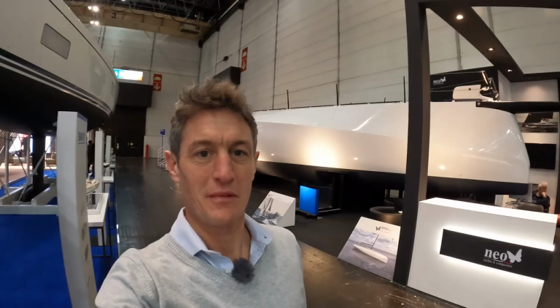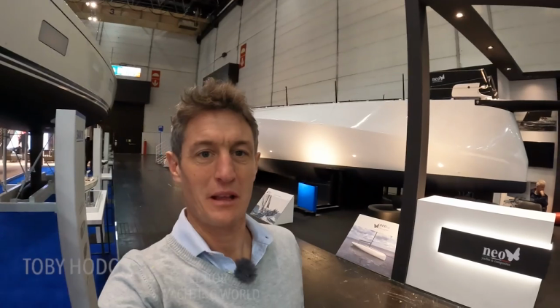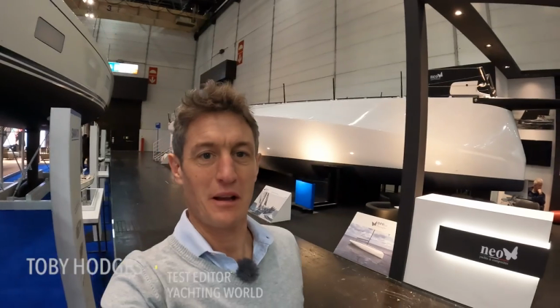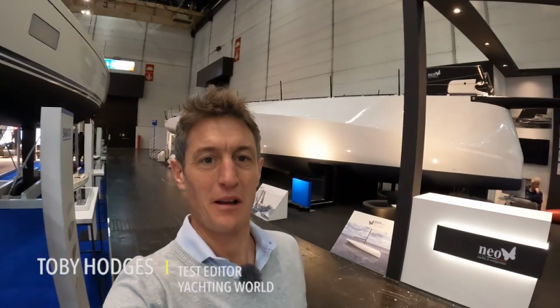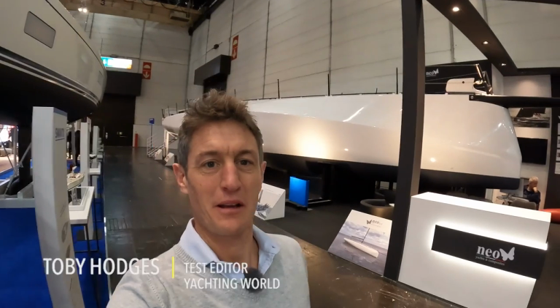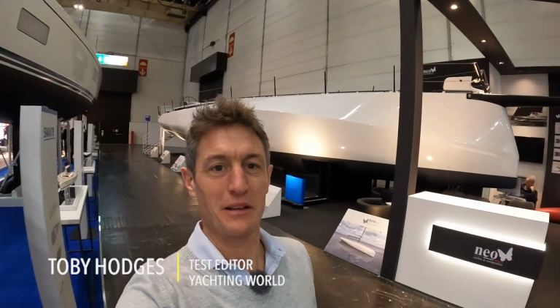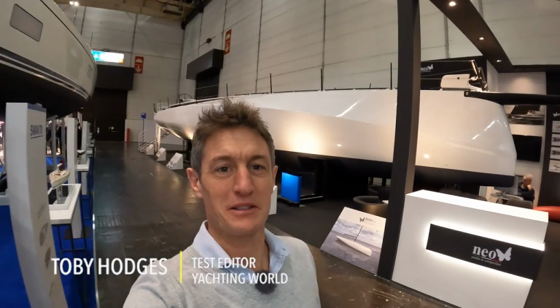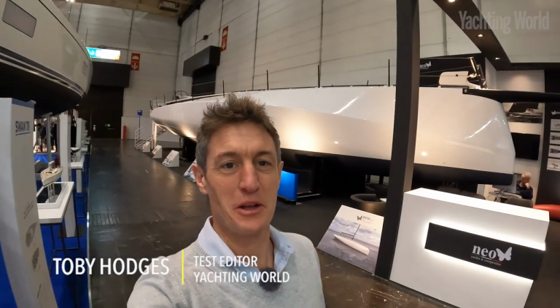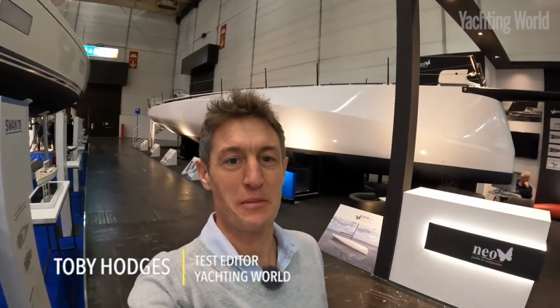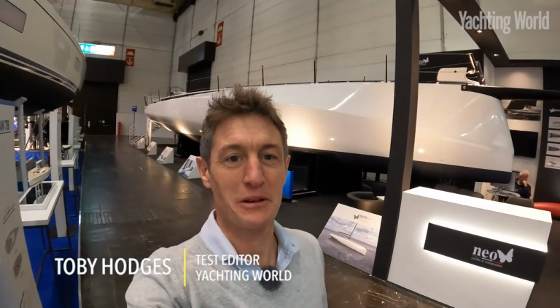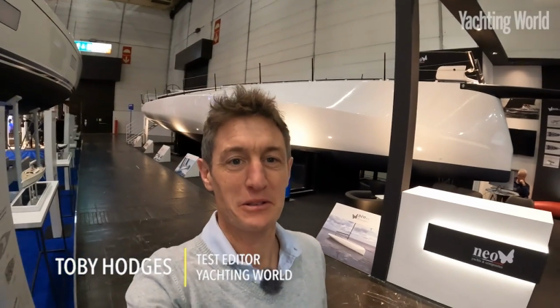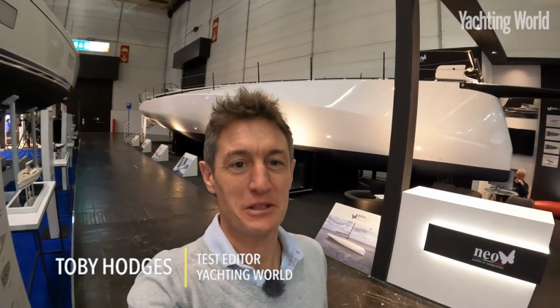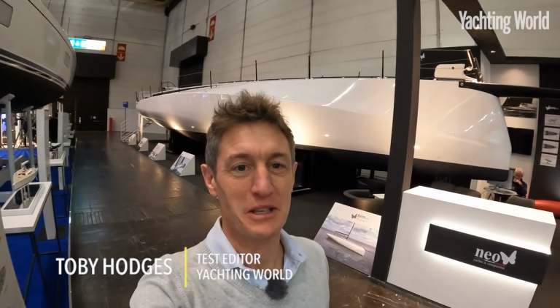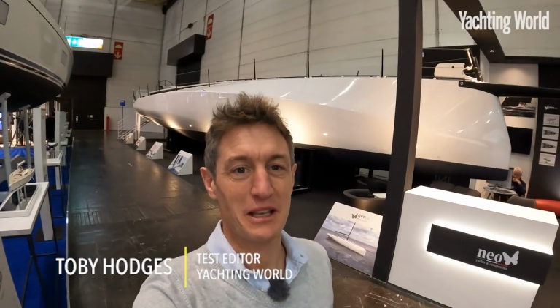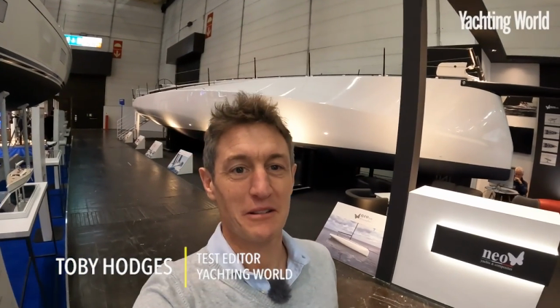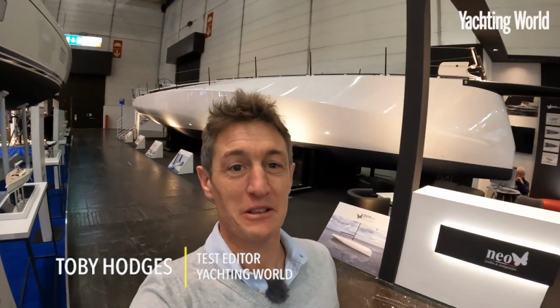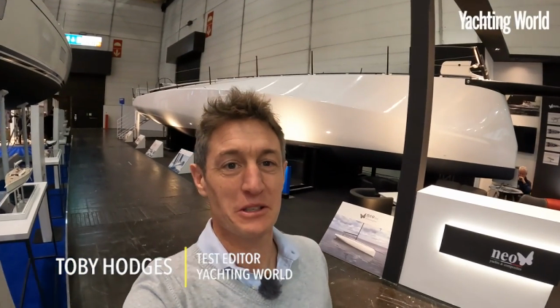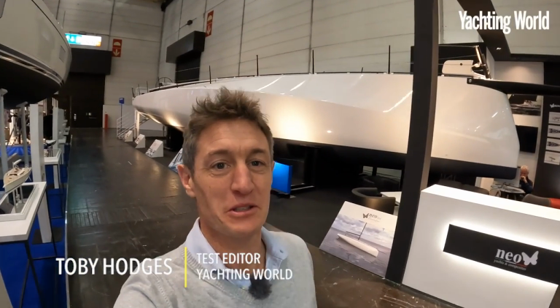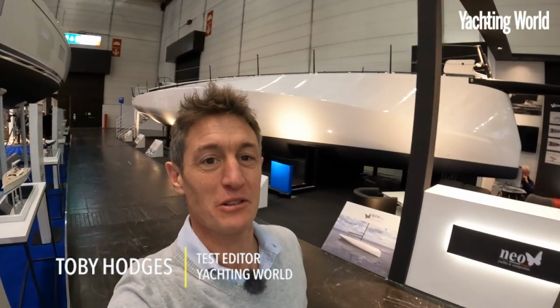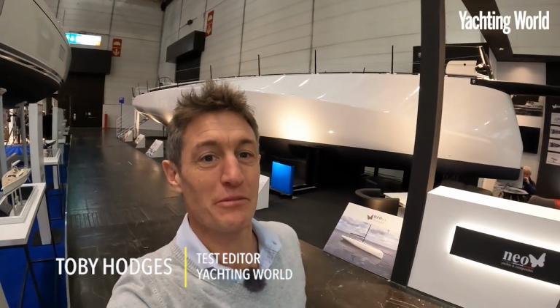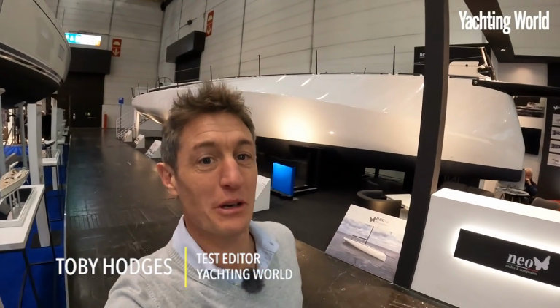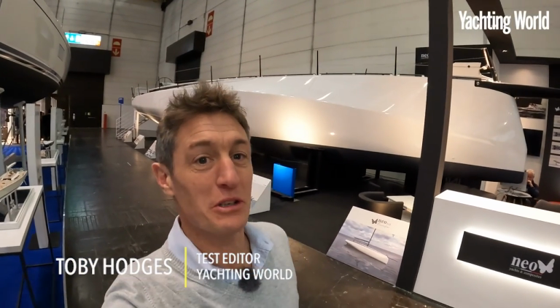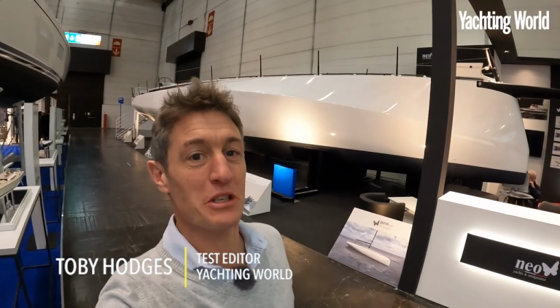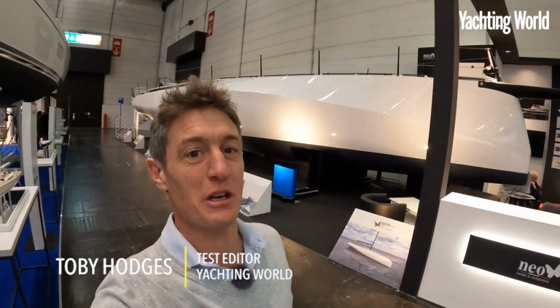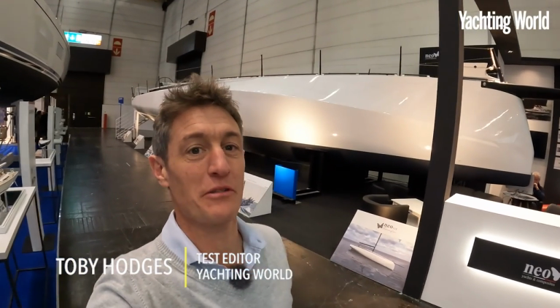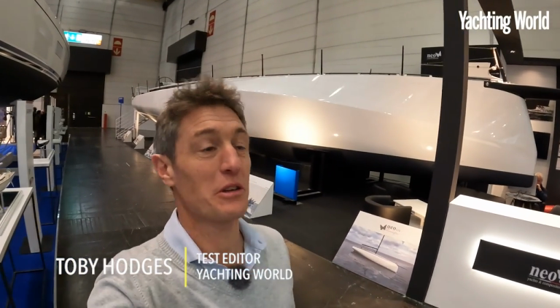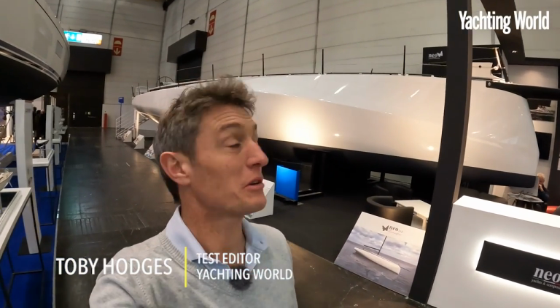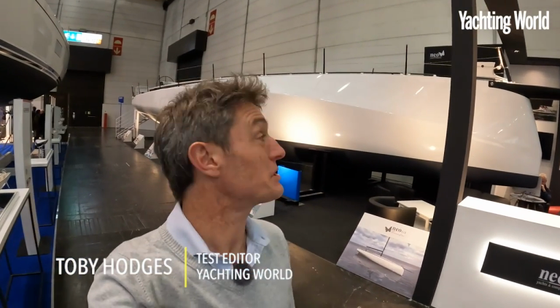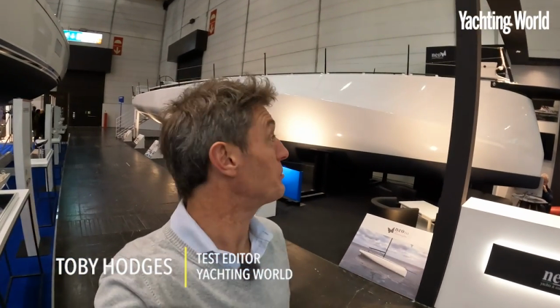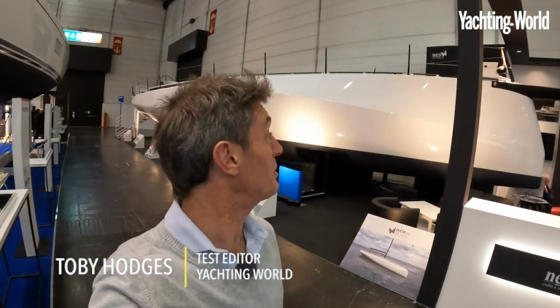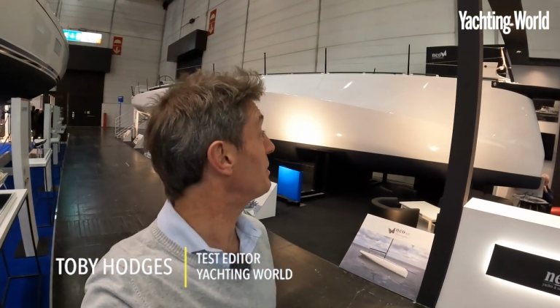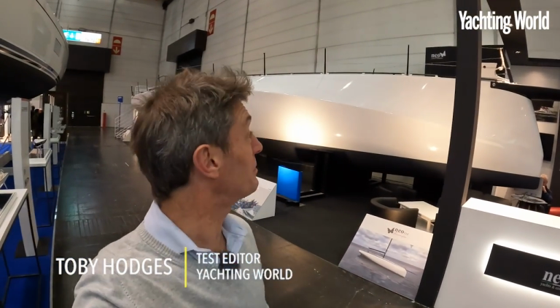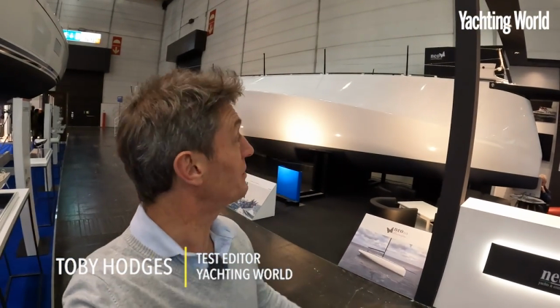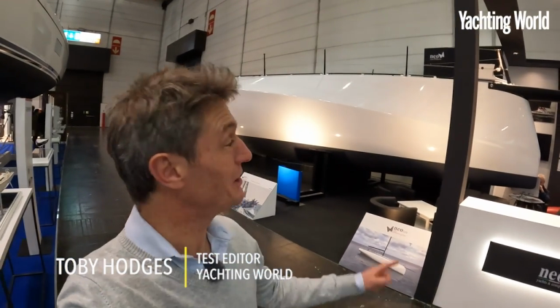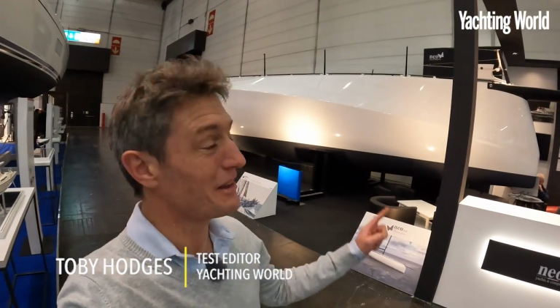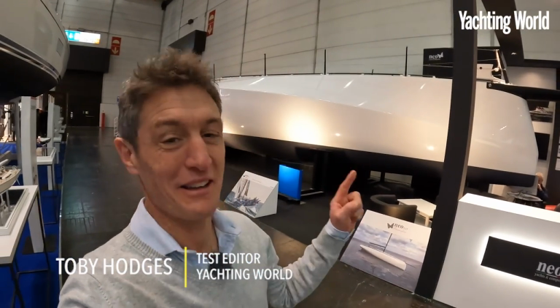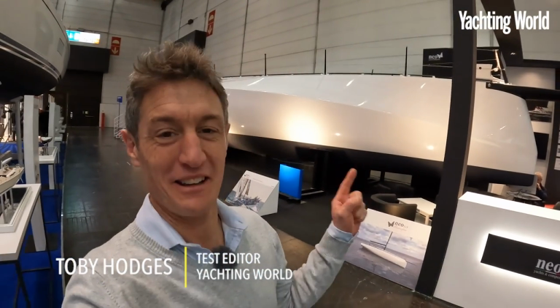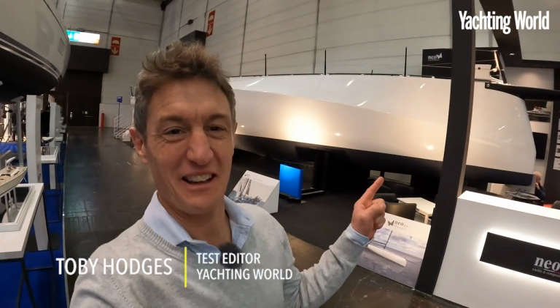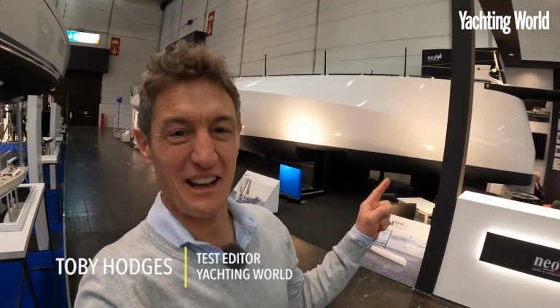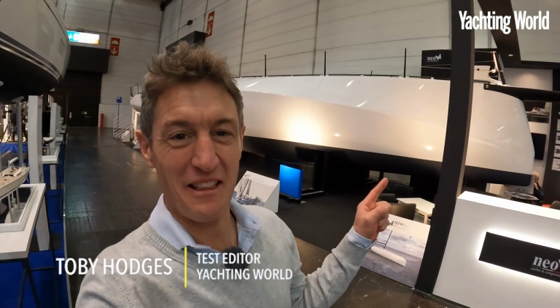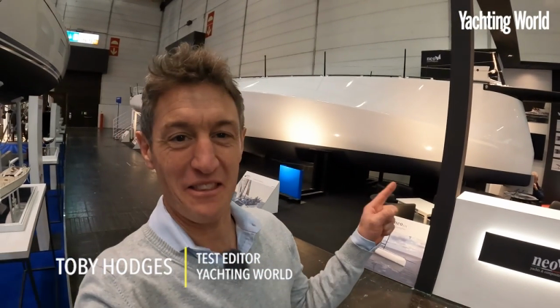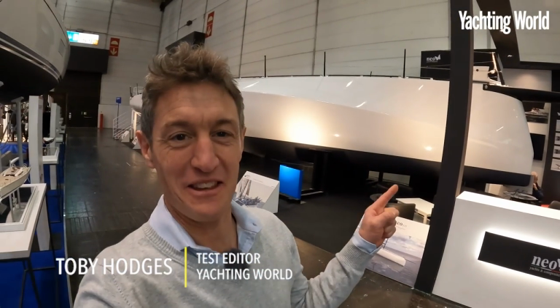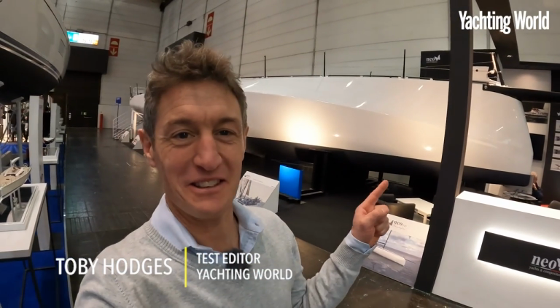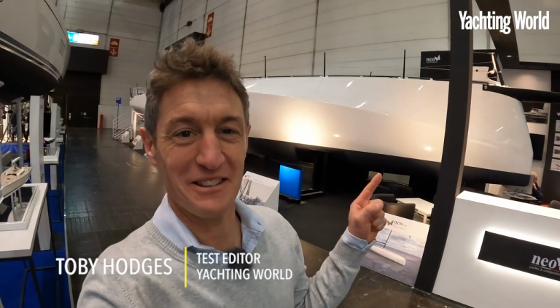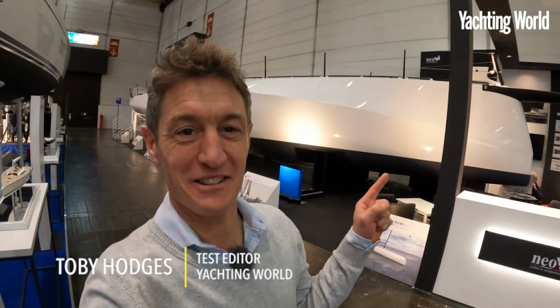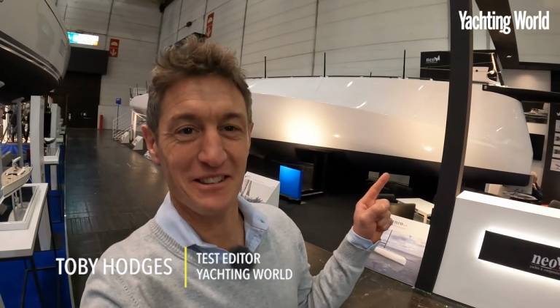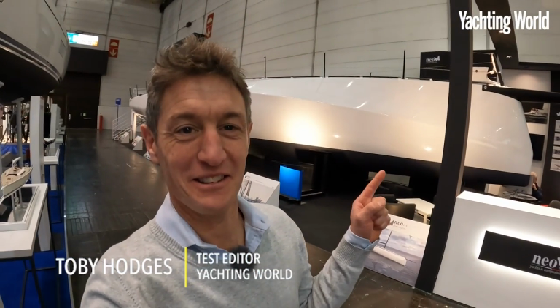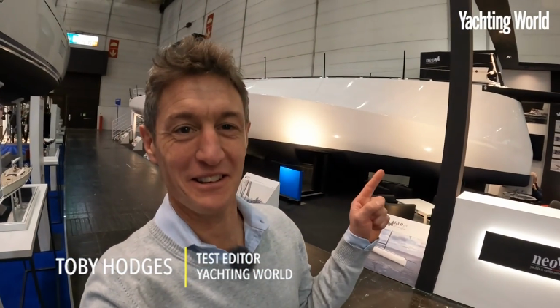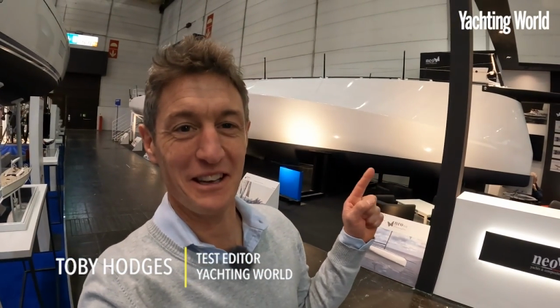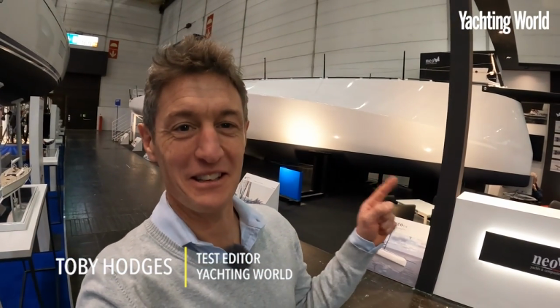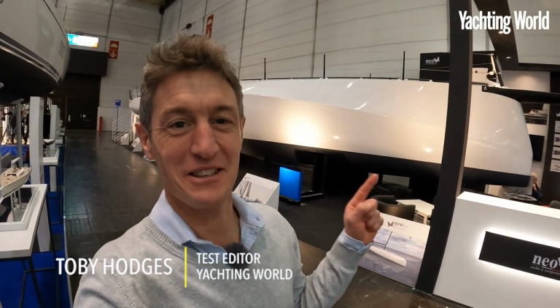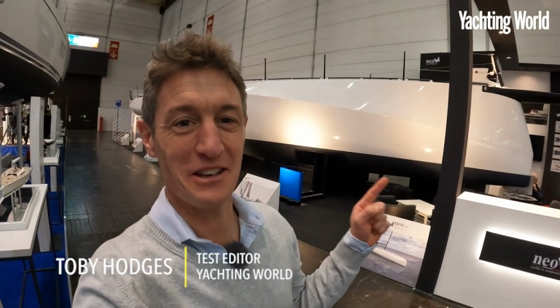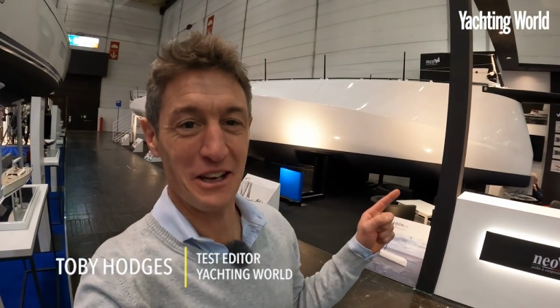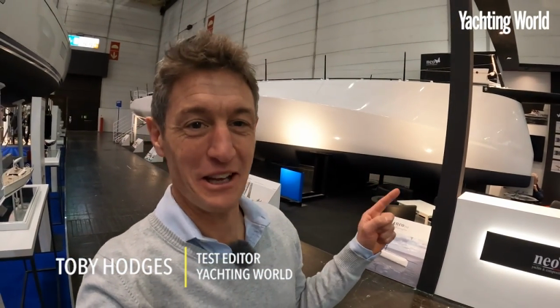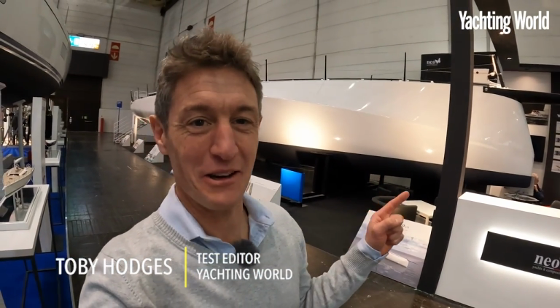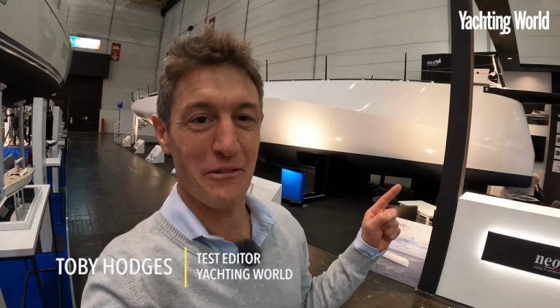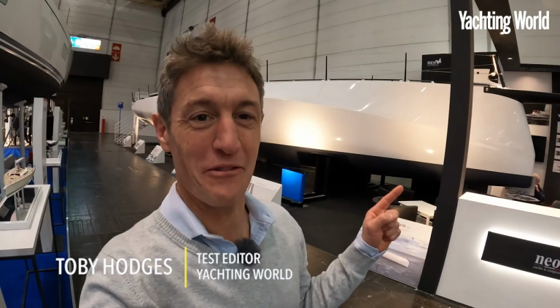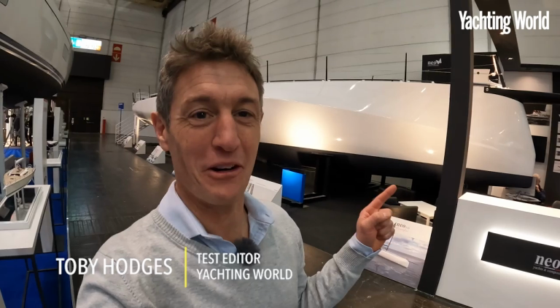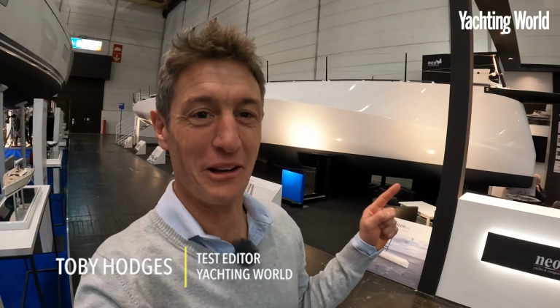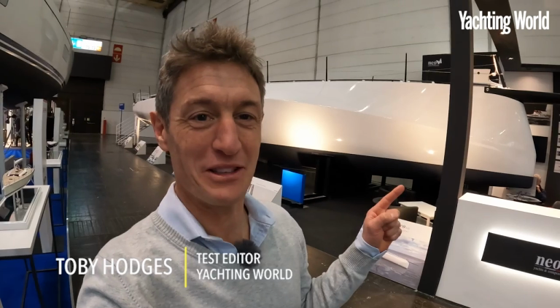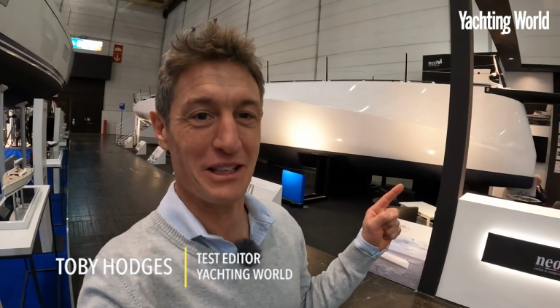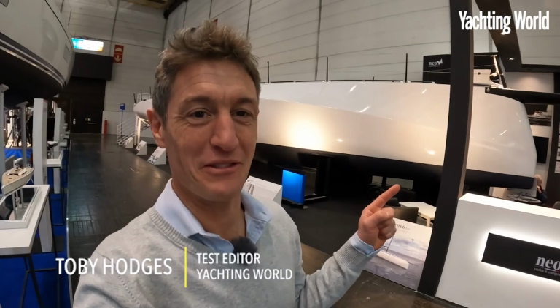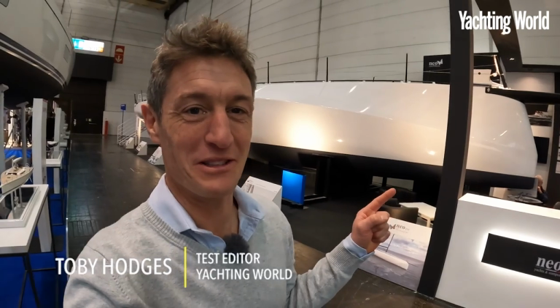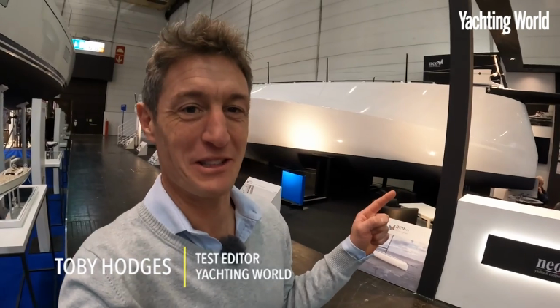Toby Hodges here at the Dusseldorf Boat Show for Yachting World, and this is the NEO 570.